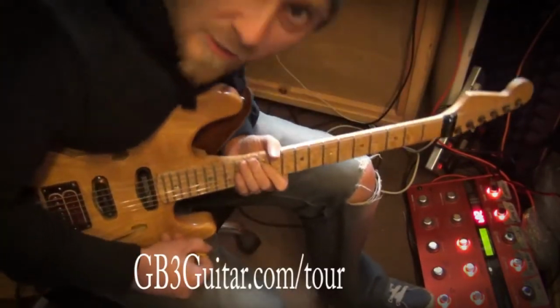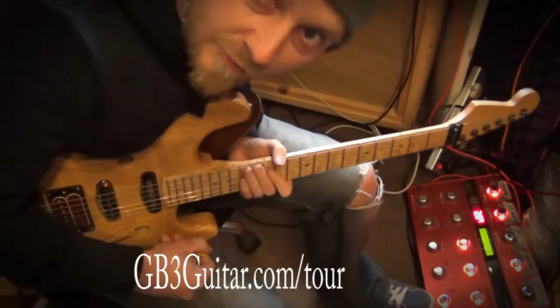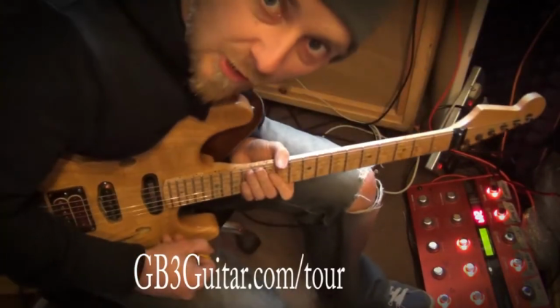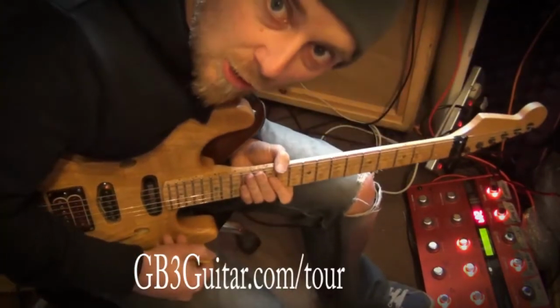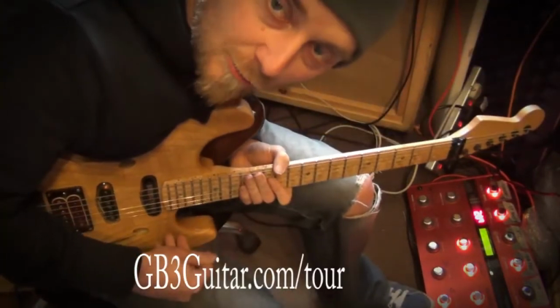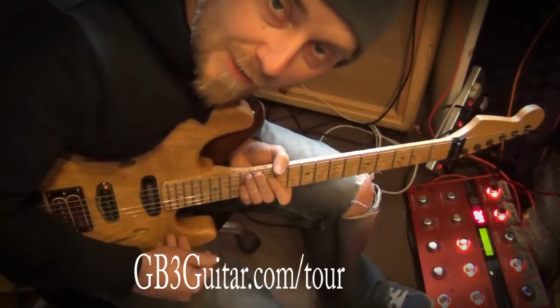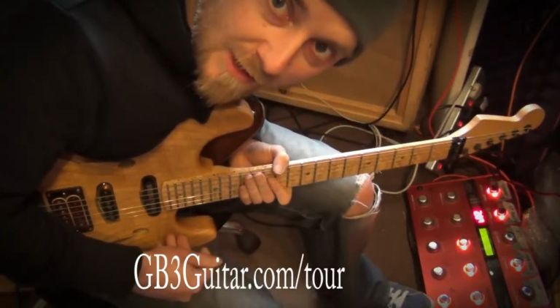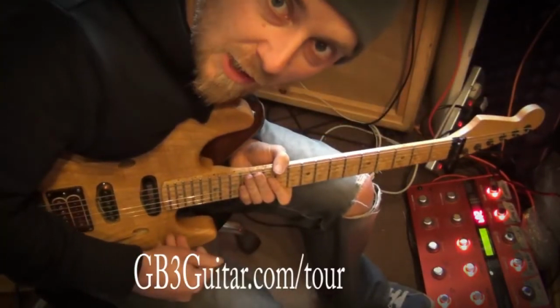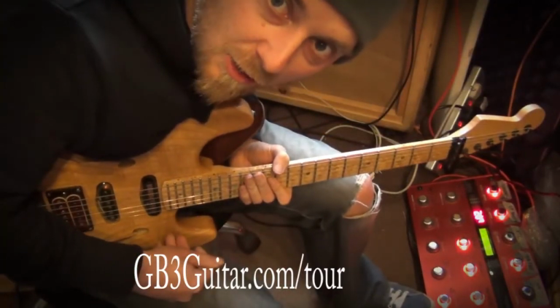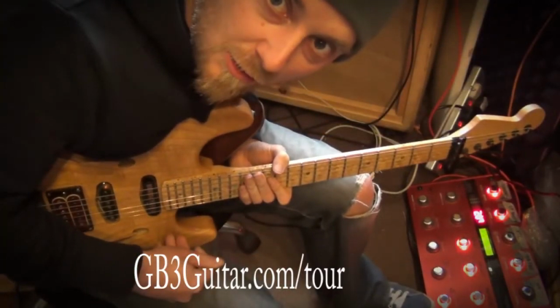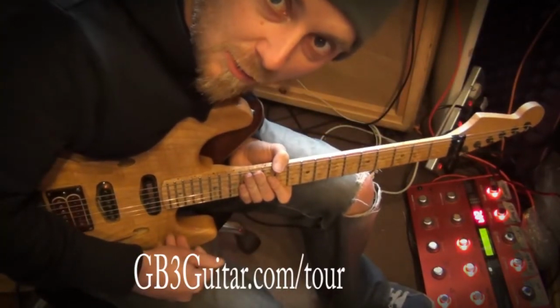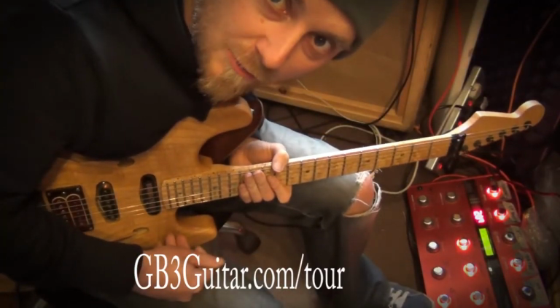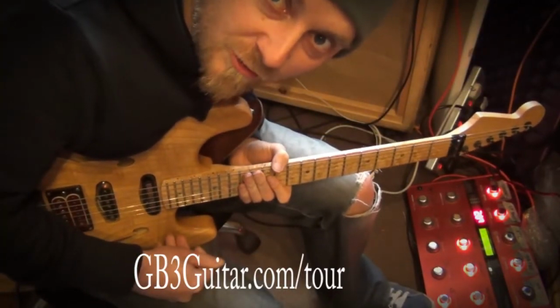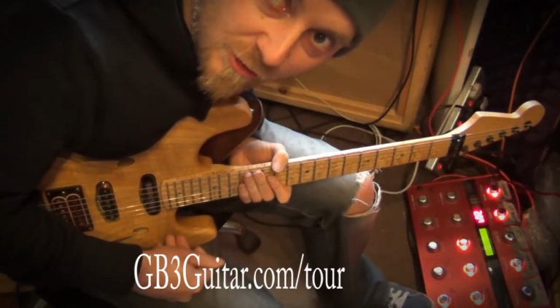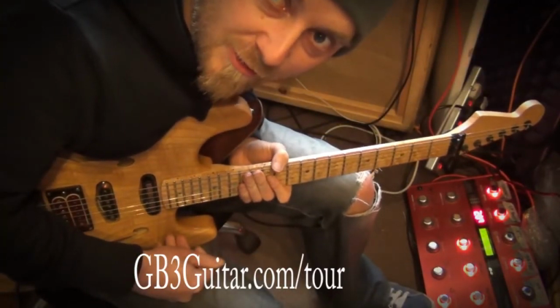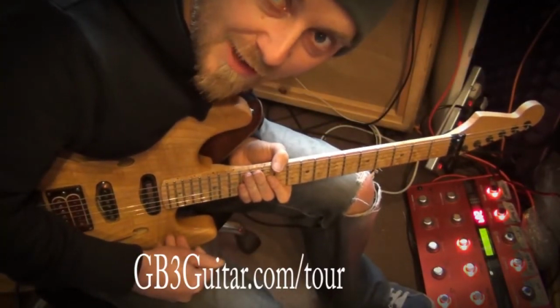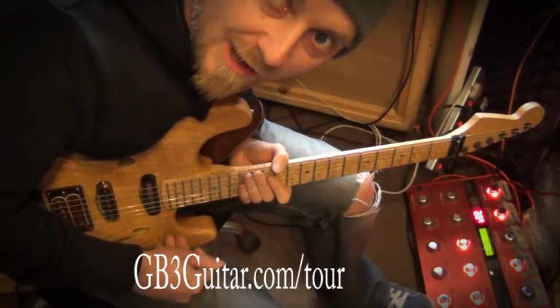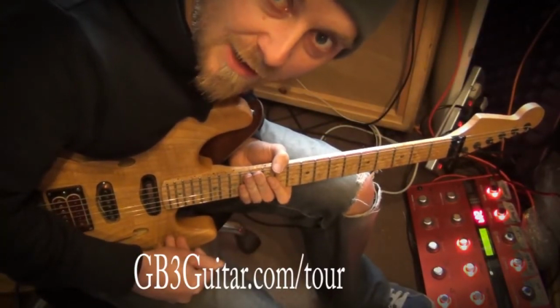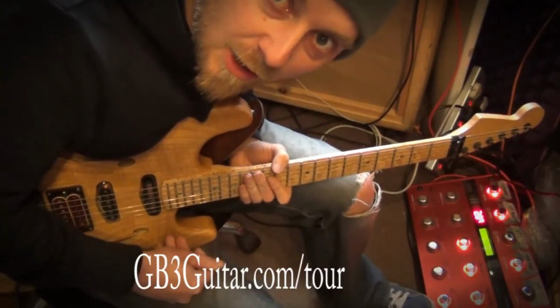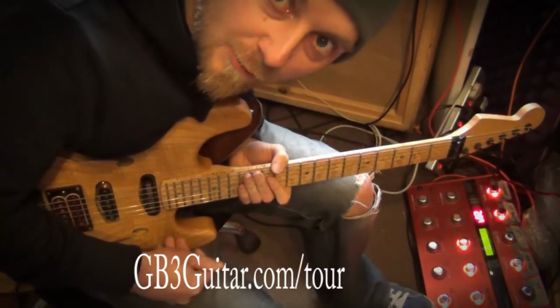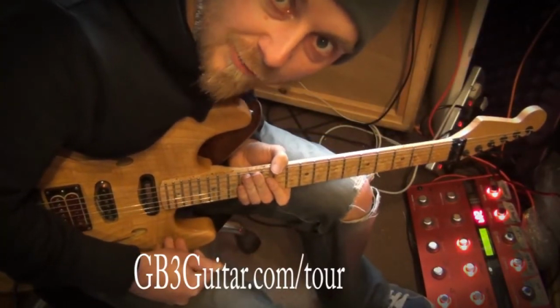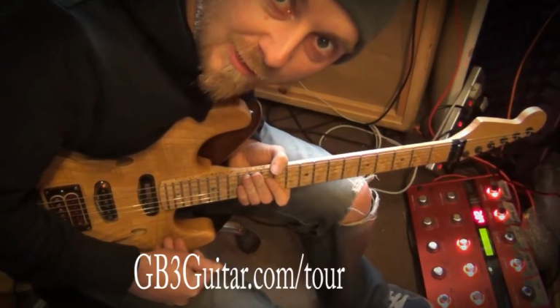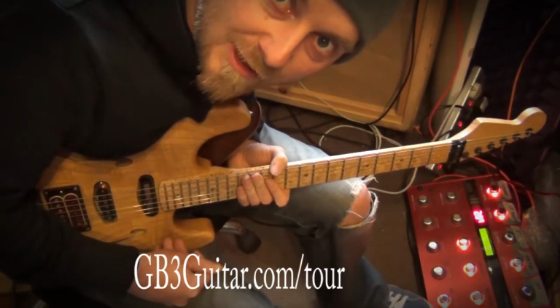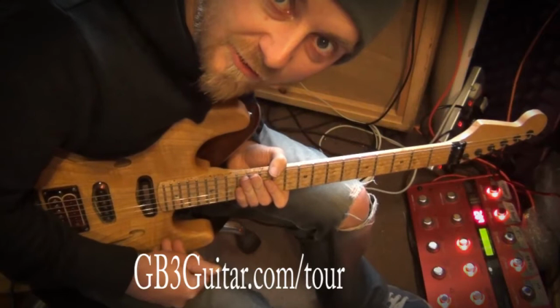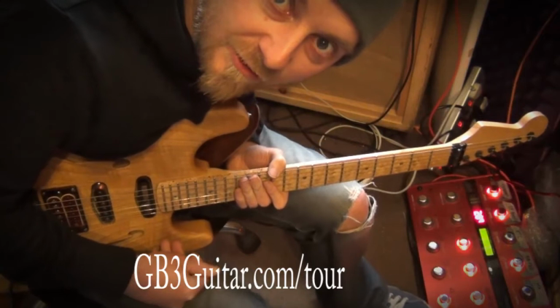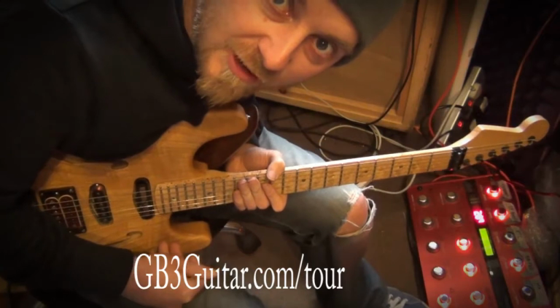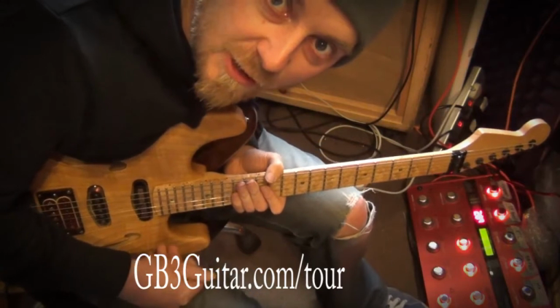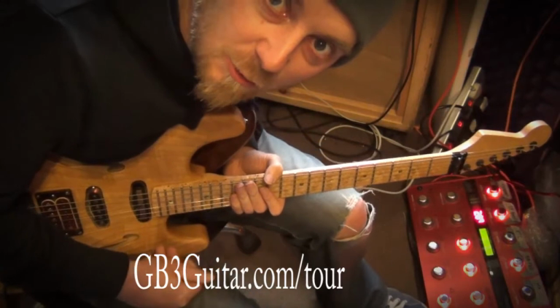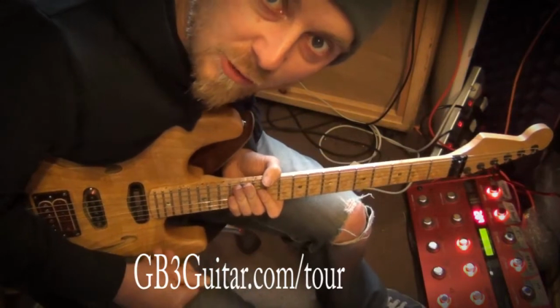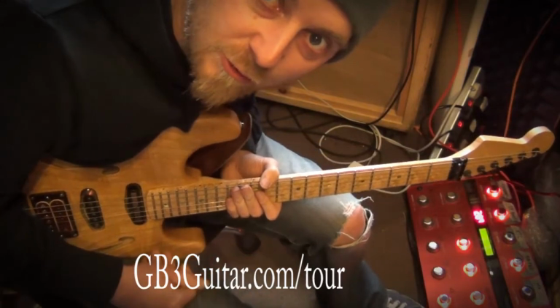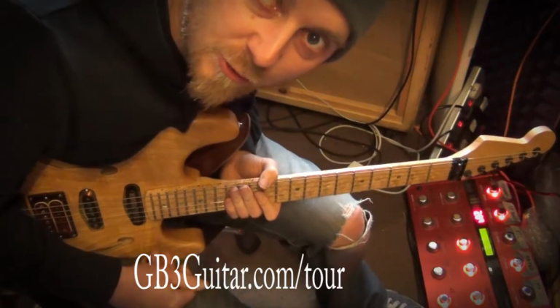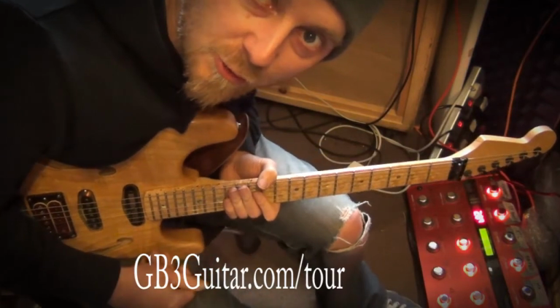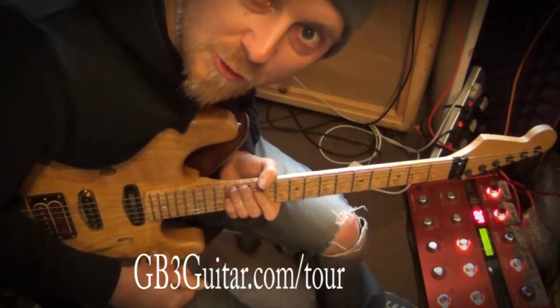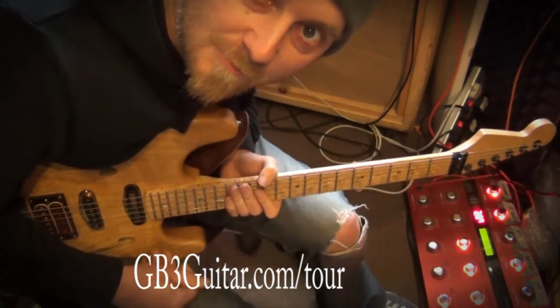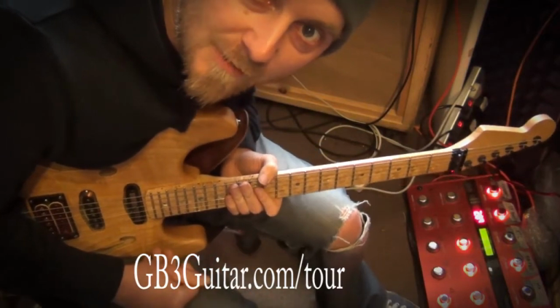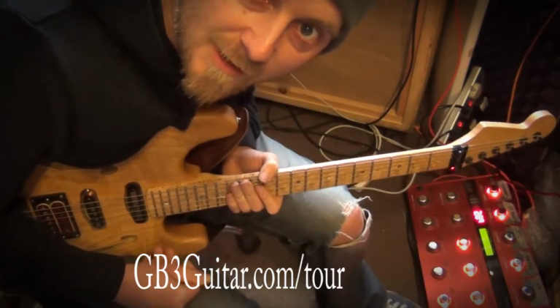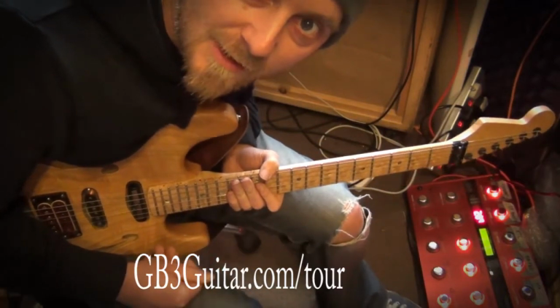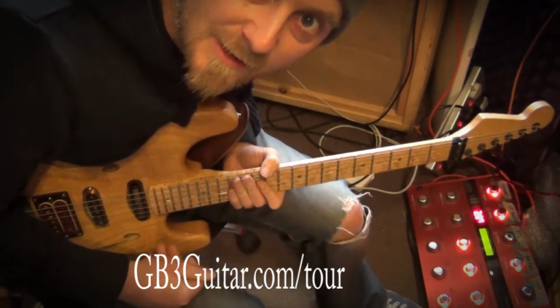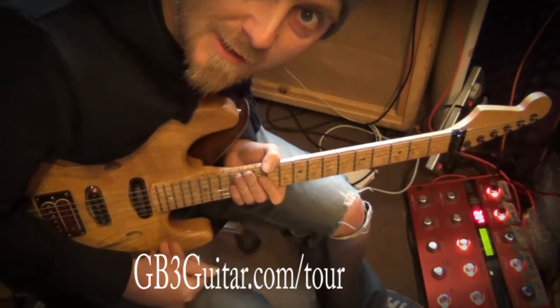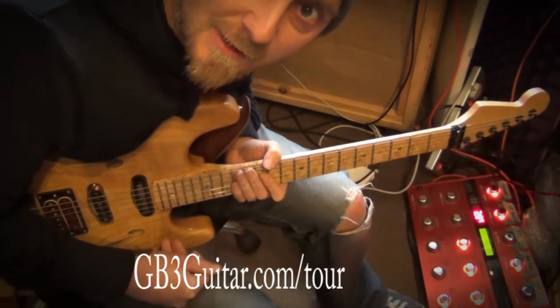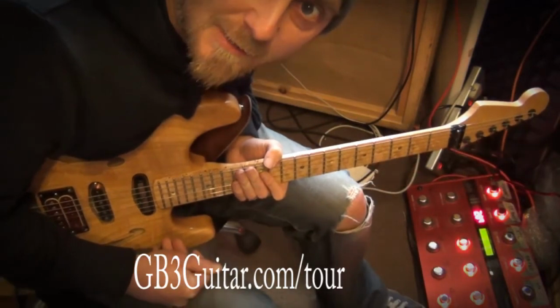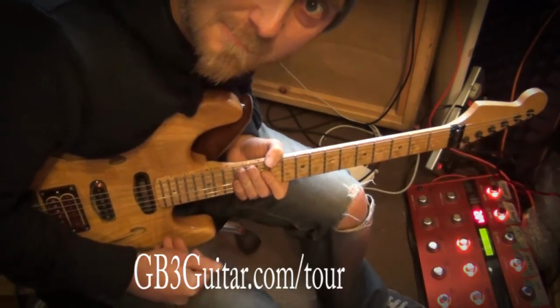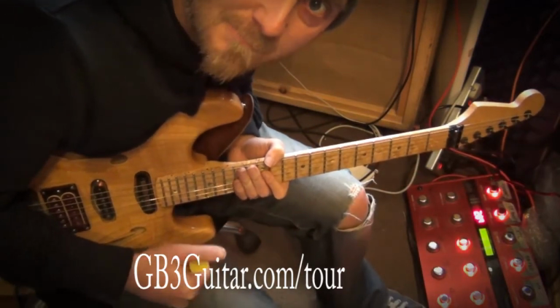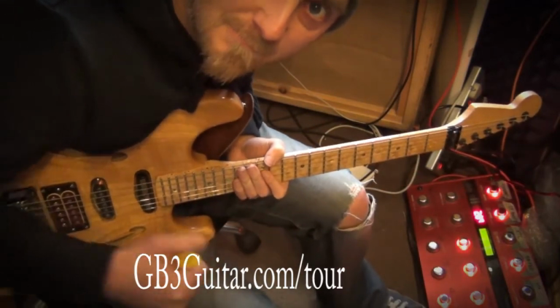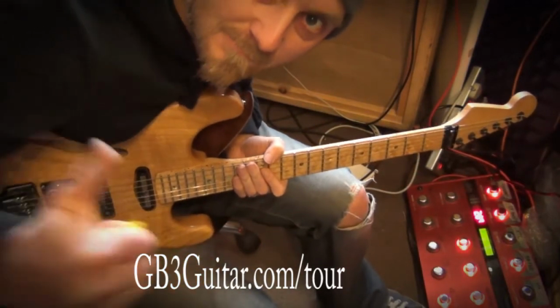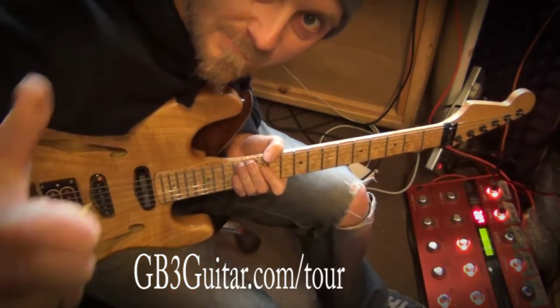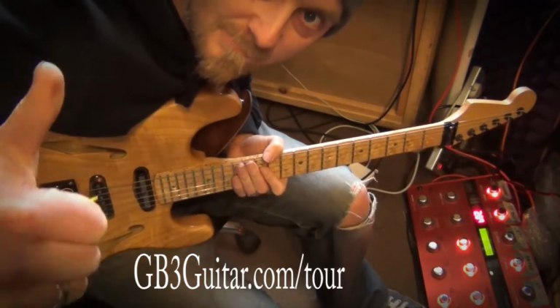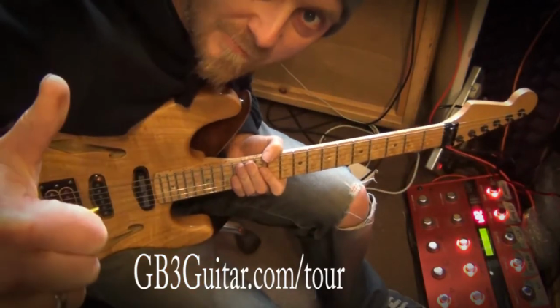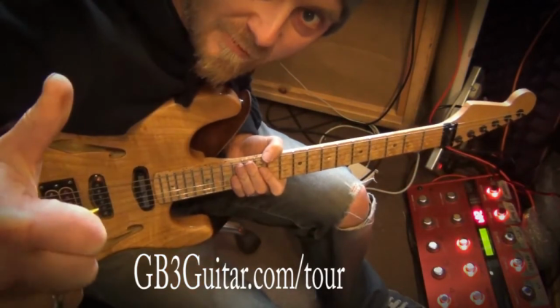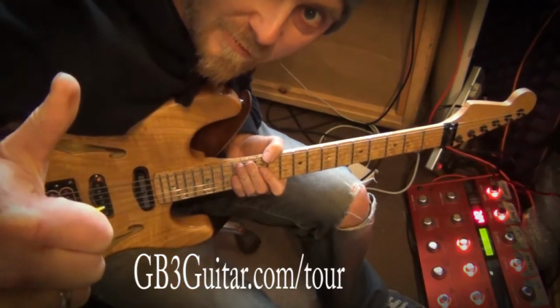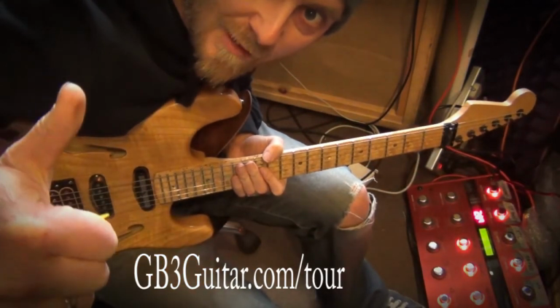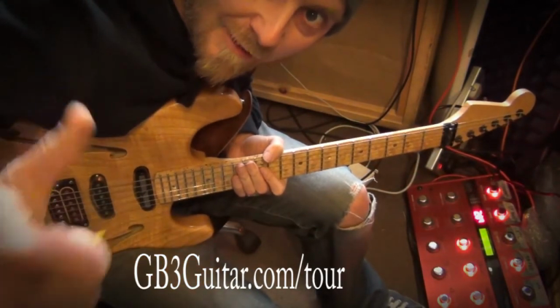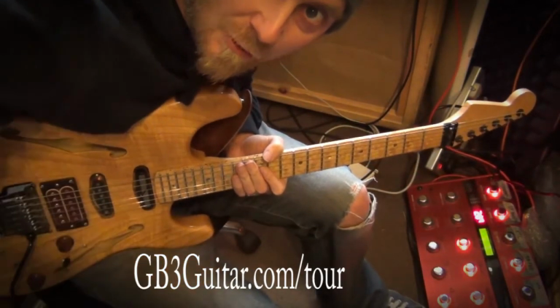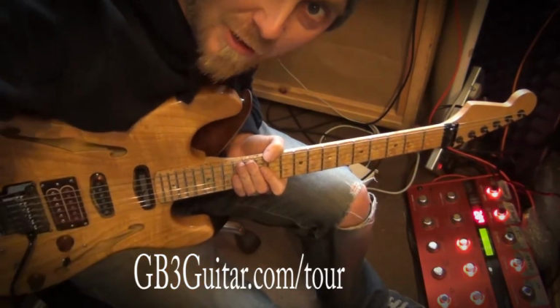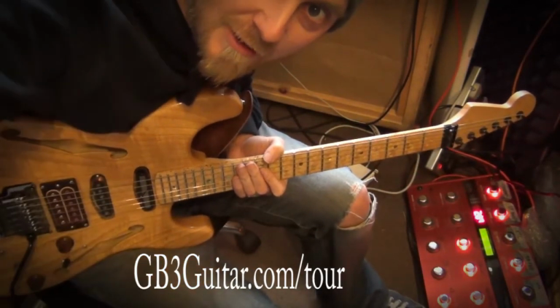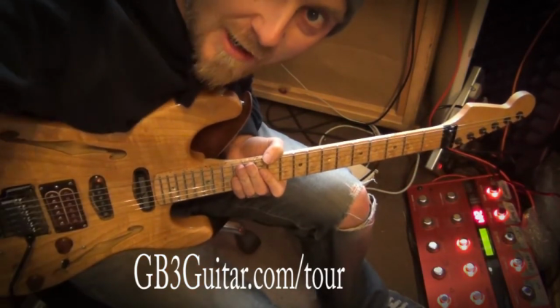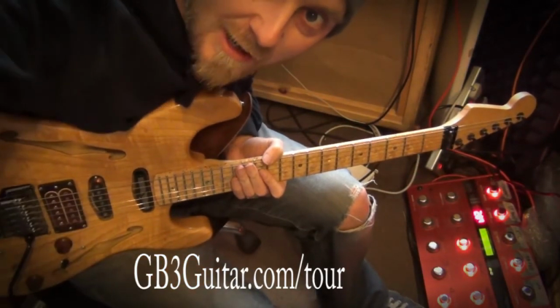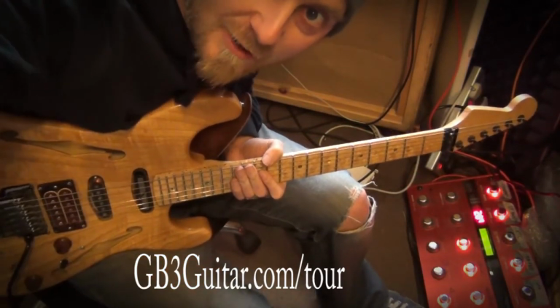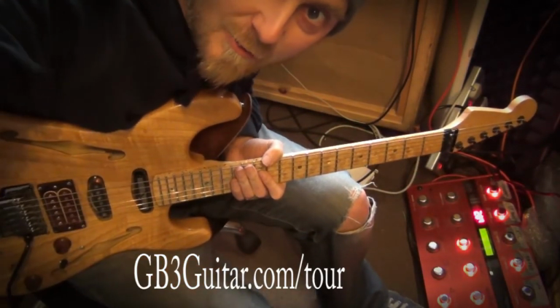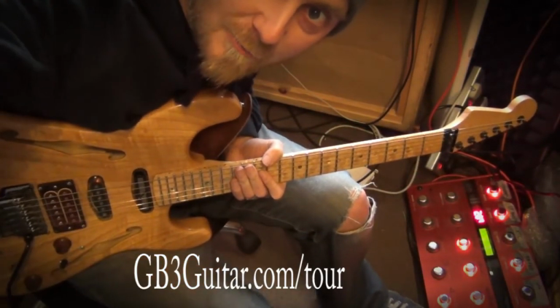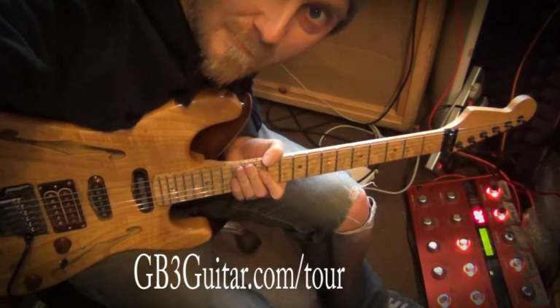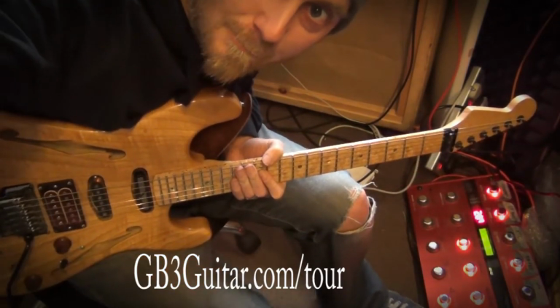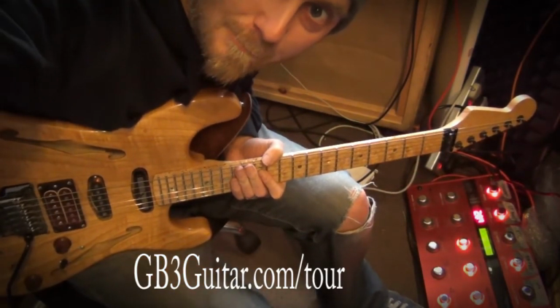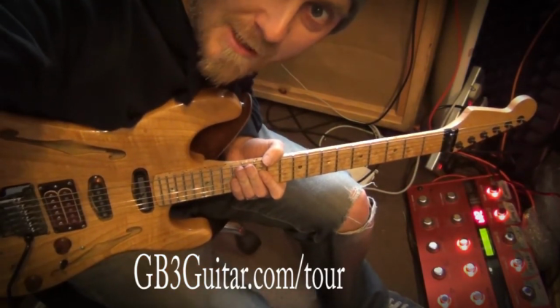So, there you go. Hope you enjoyed that and hopefully see you on tour. Have a great day, guys. Bye.